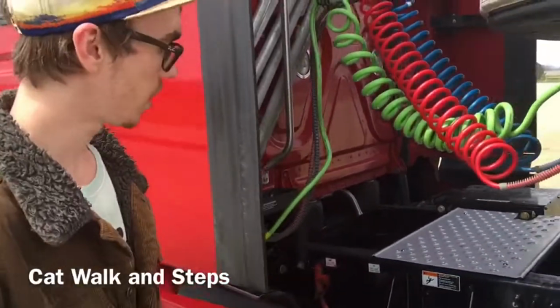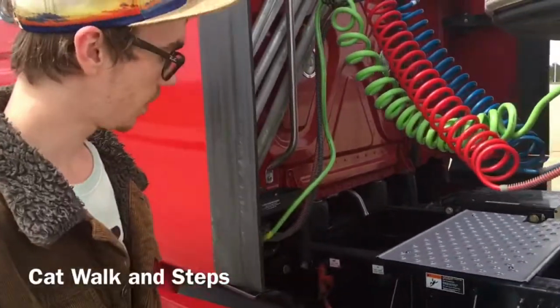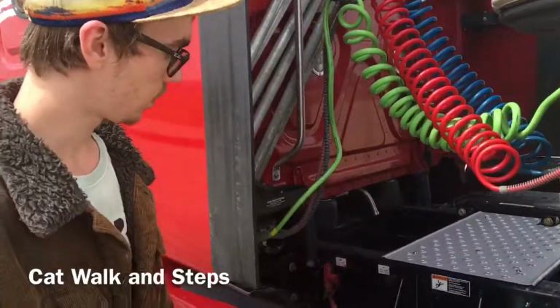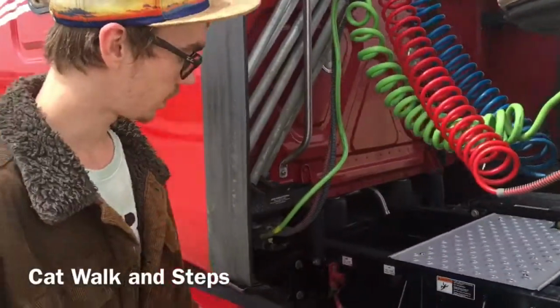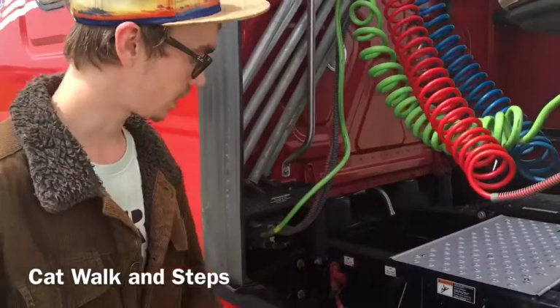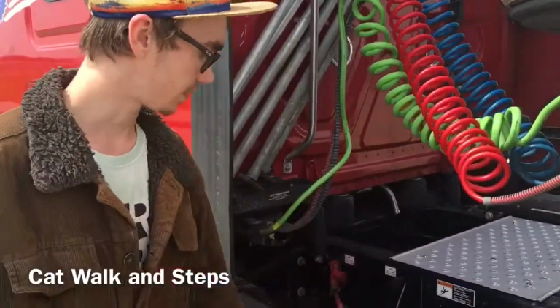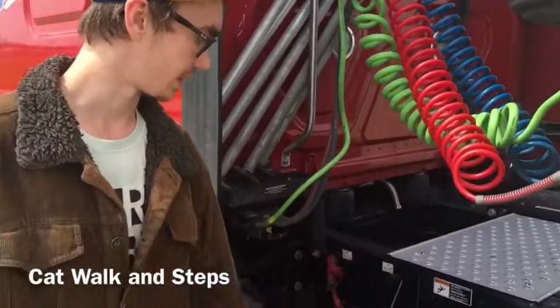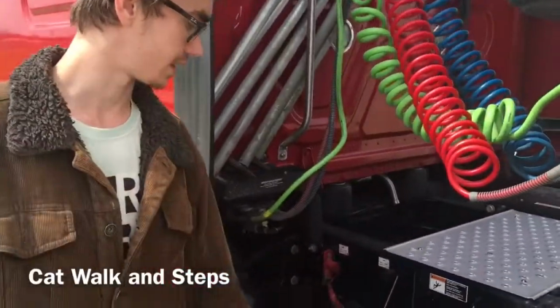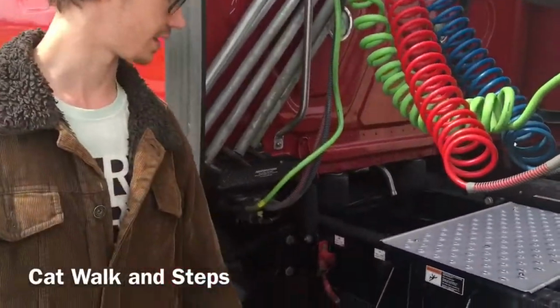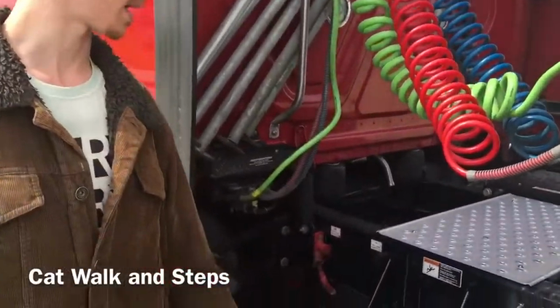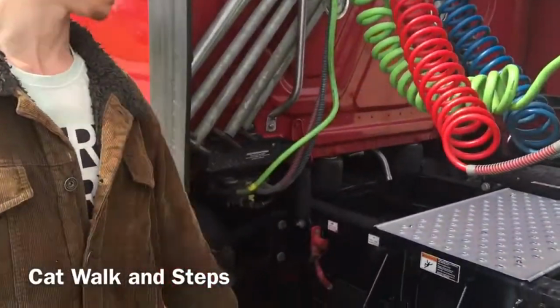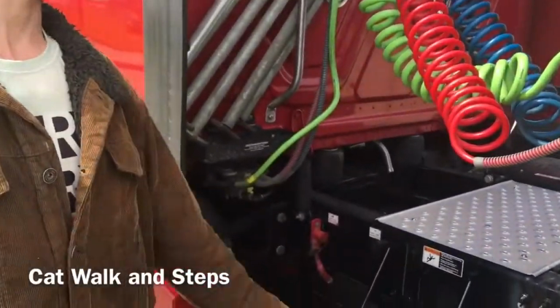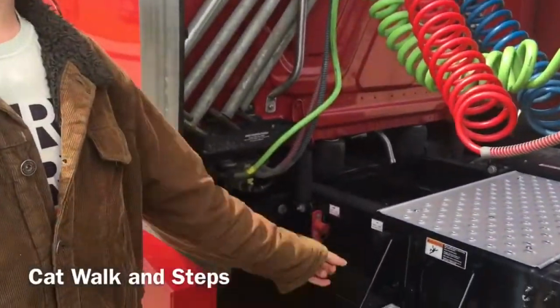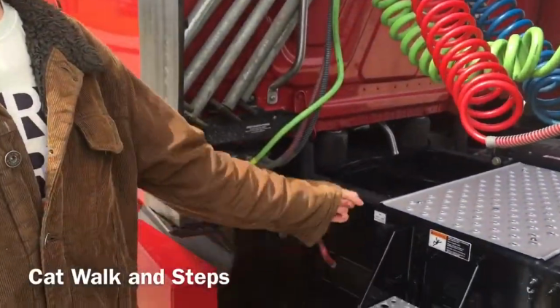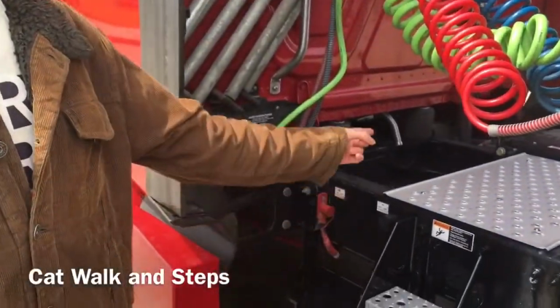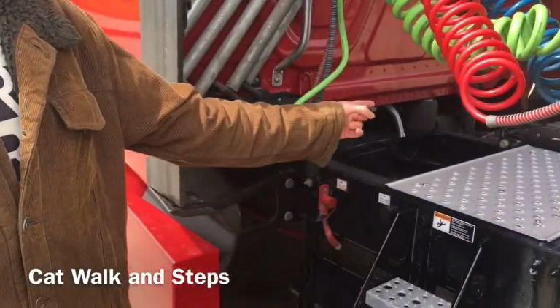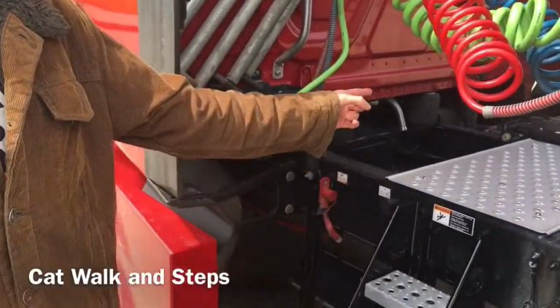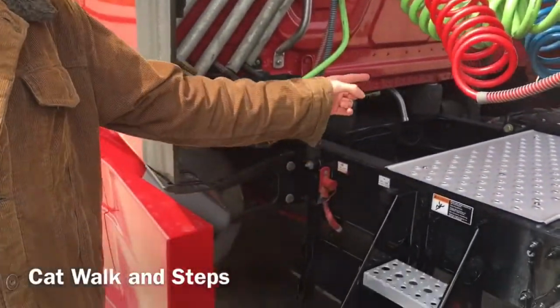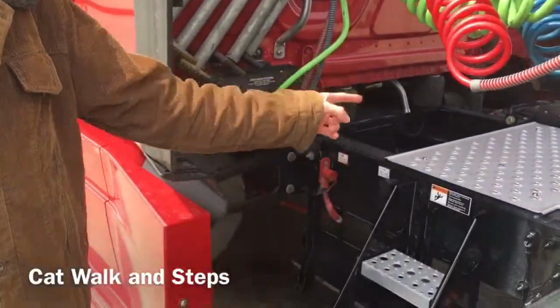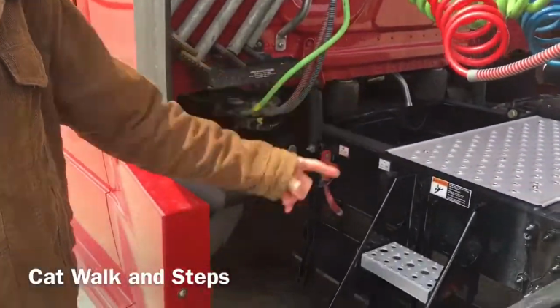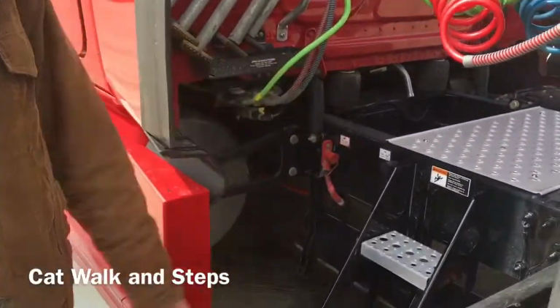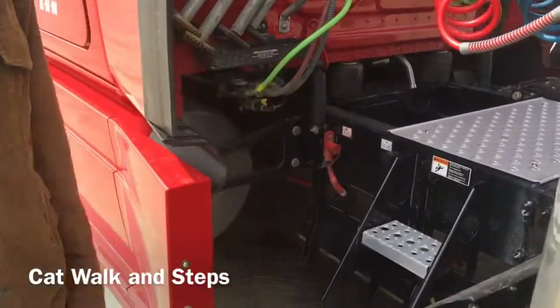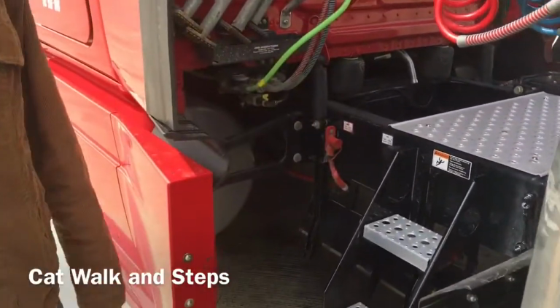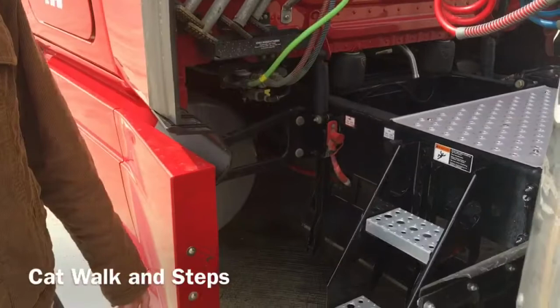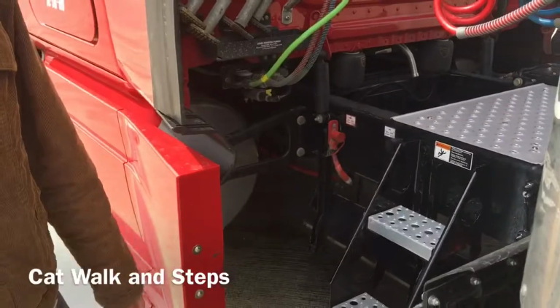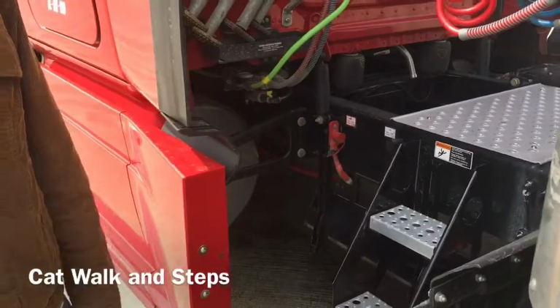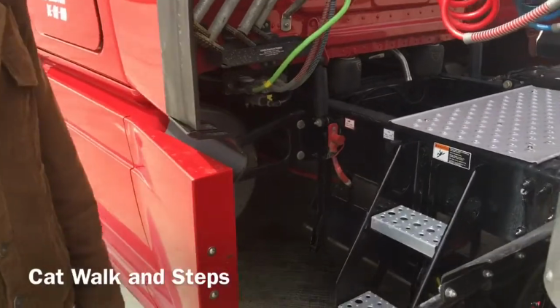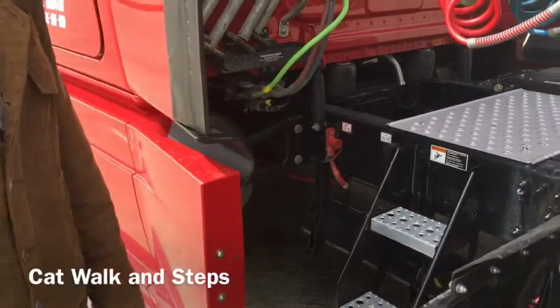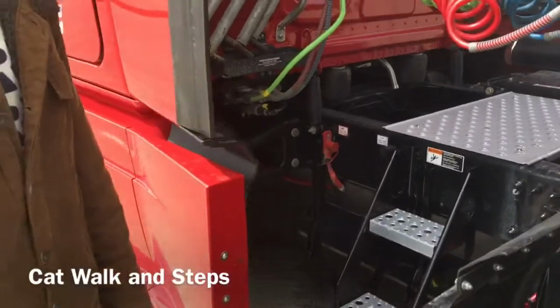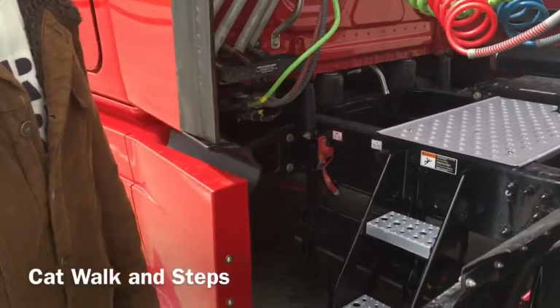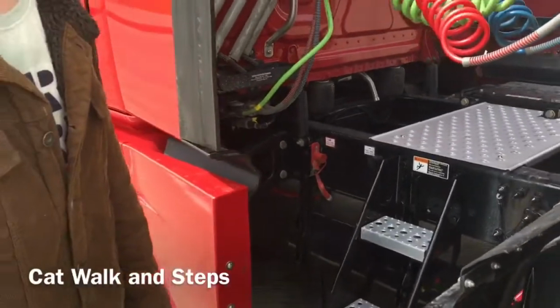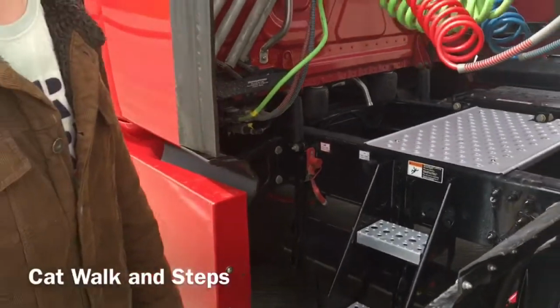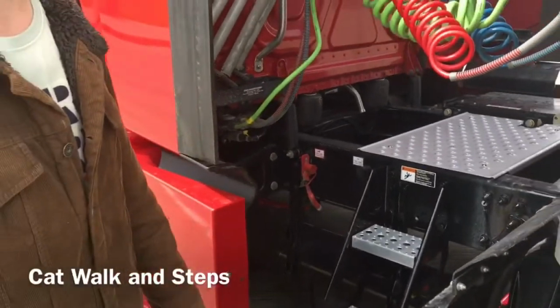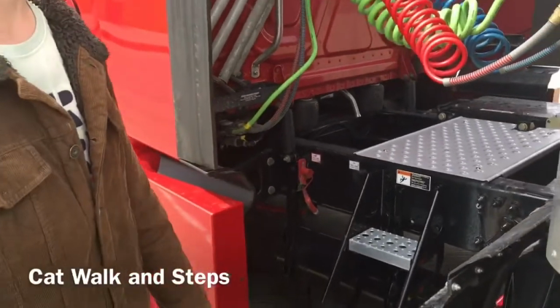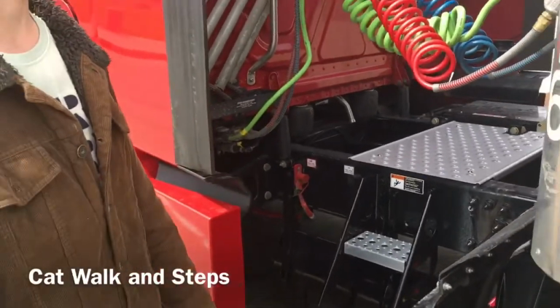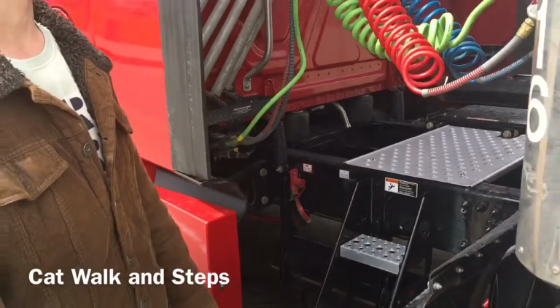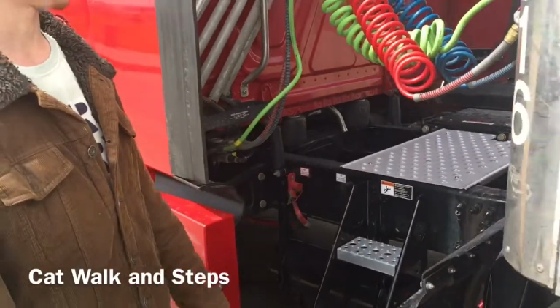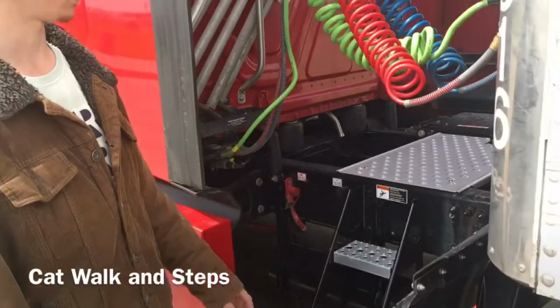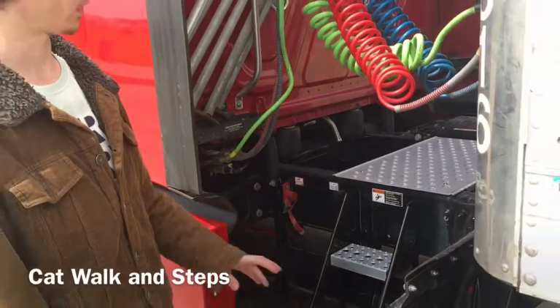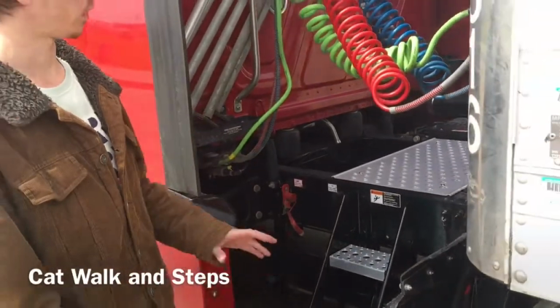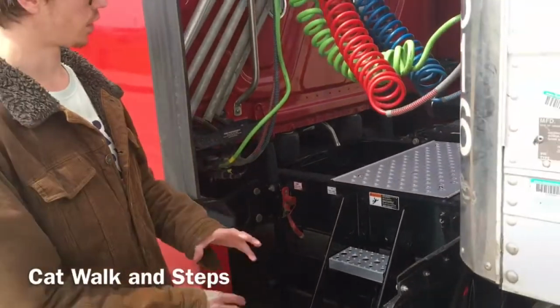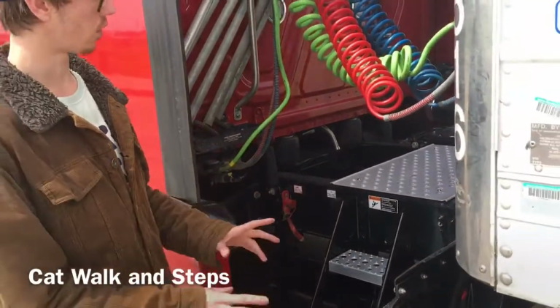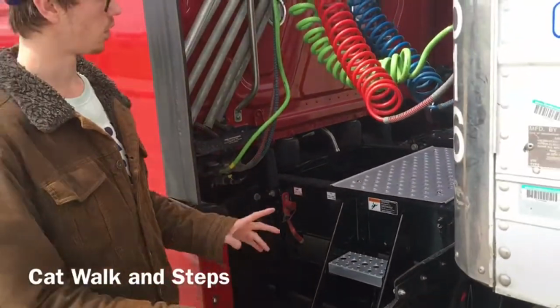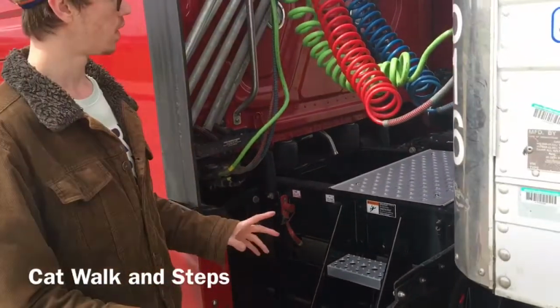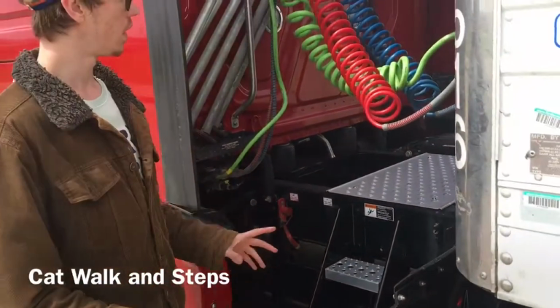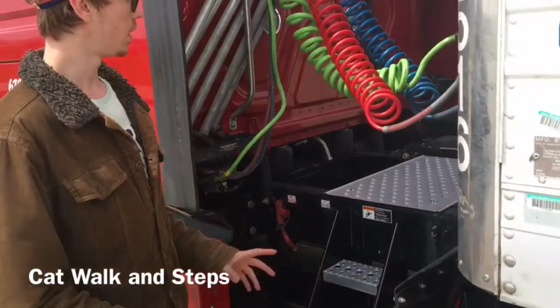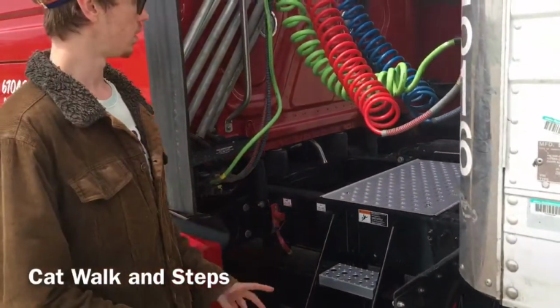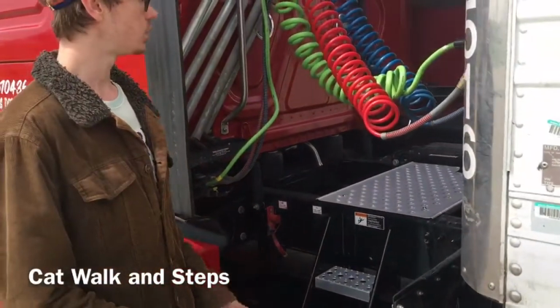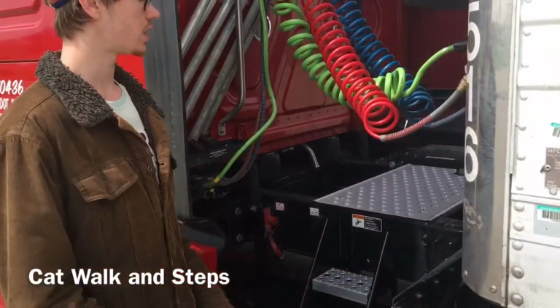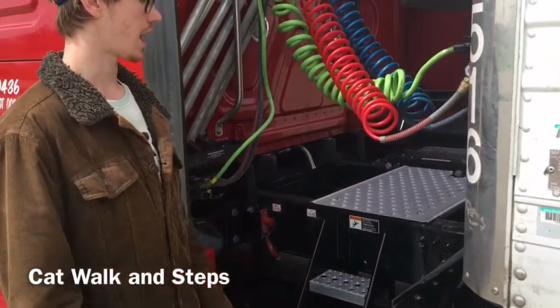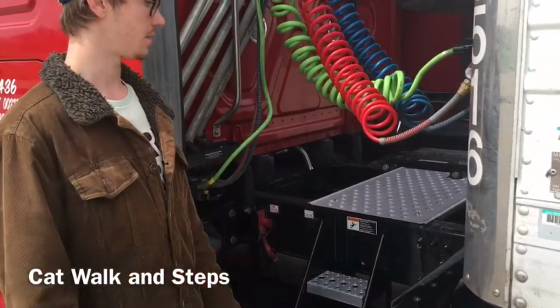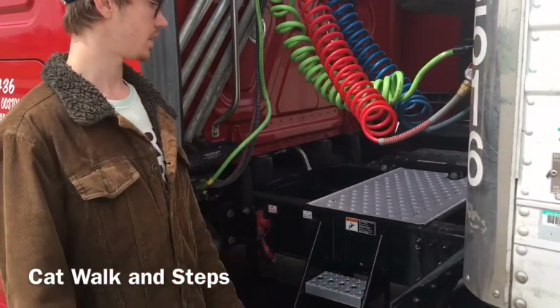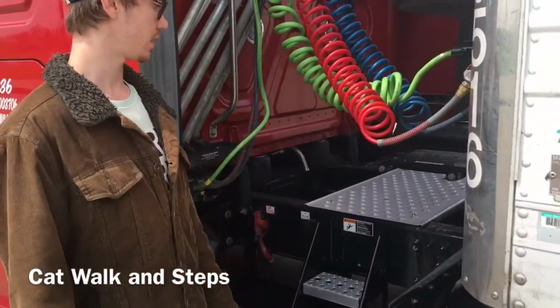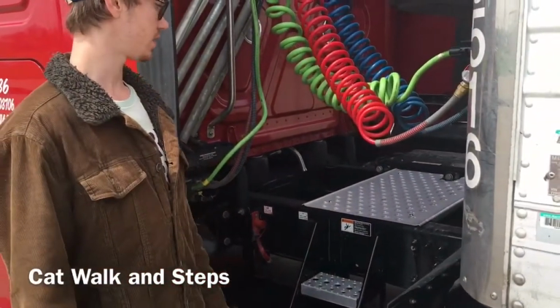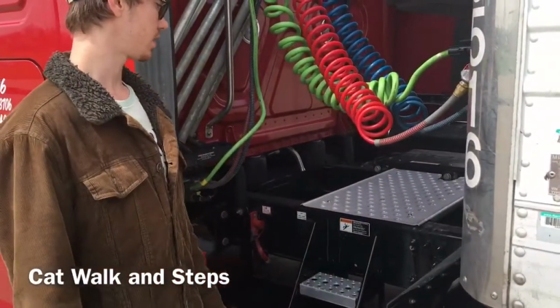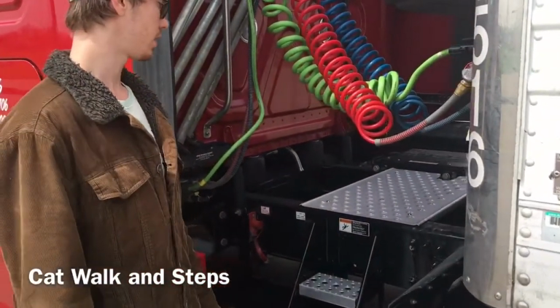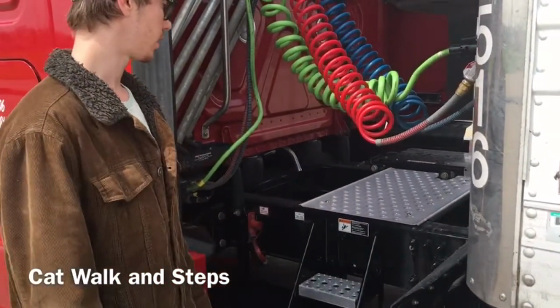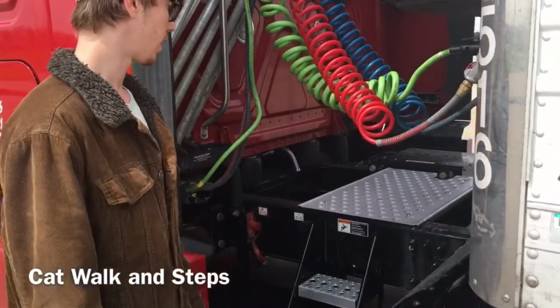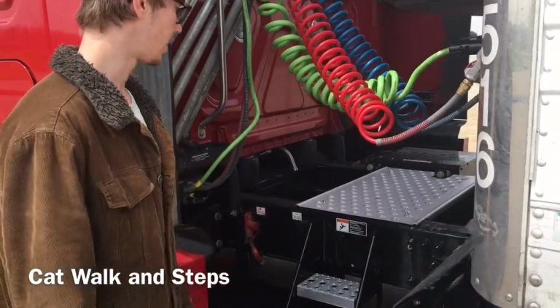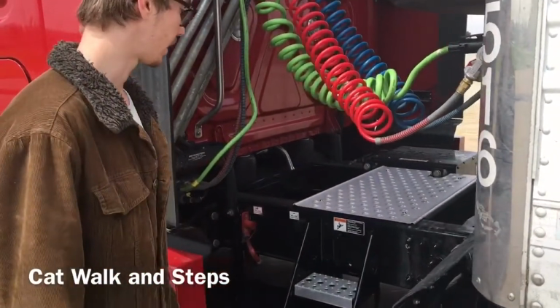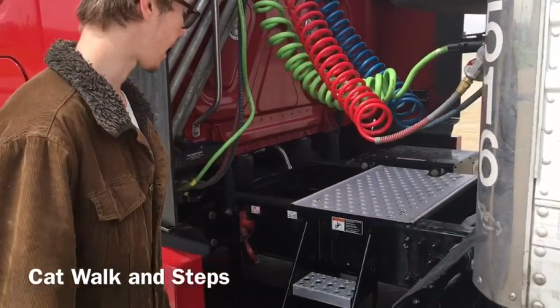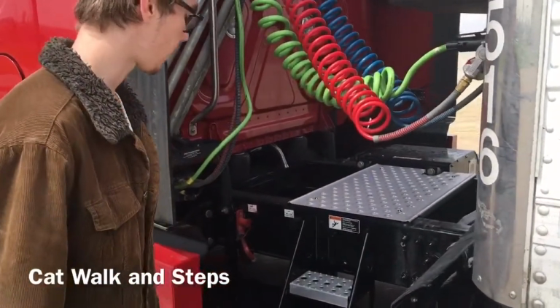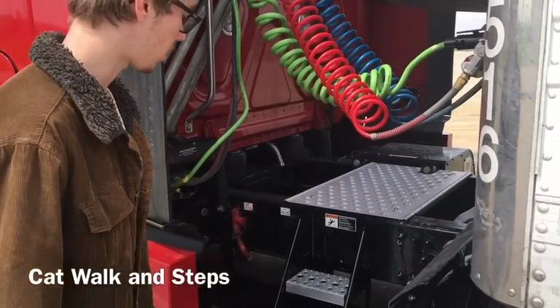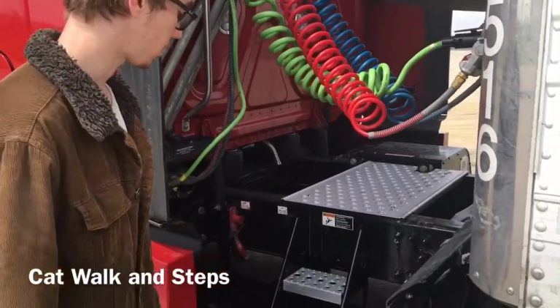I'm going to check my steps on my catwalk, which is properly mounted and secured, not cracked, bent or broken. There are no loose objects on the catwalk.